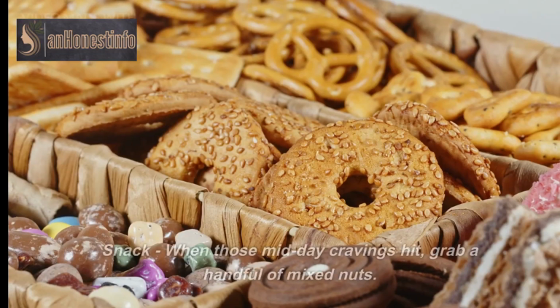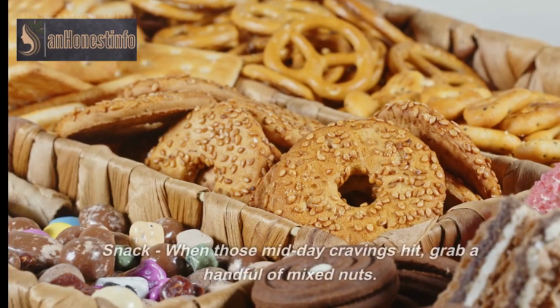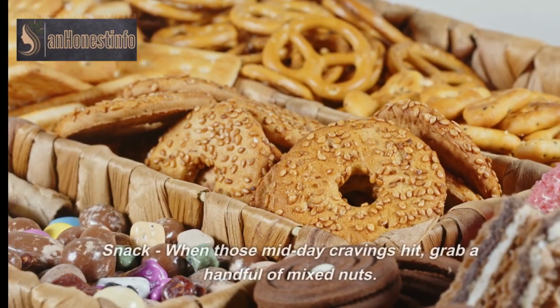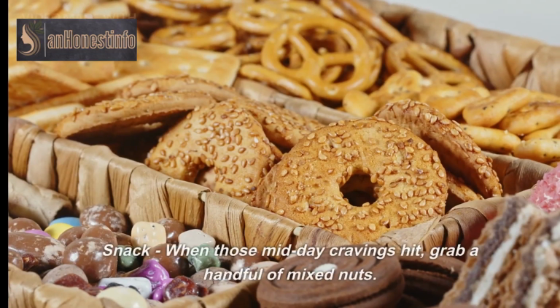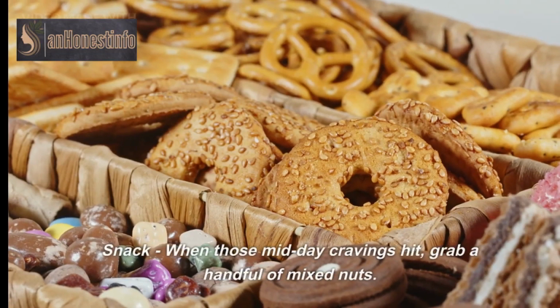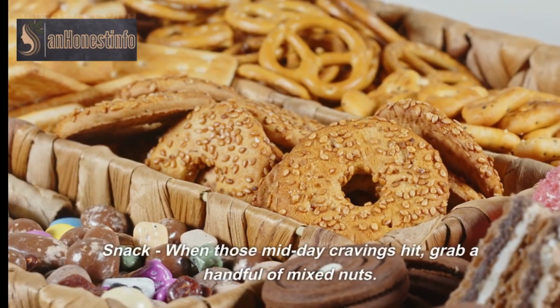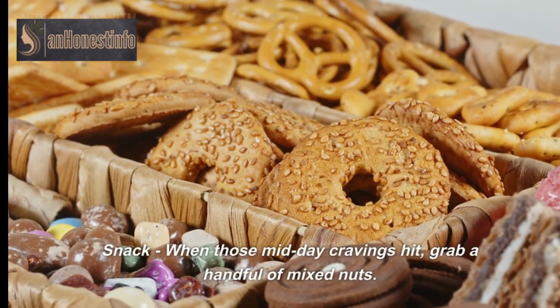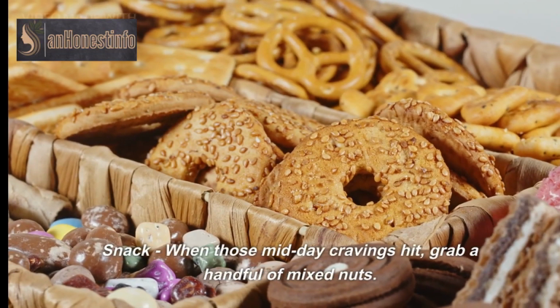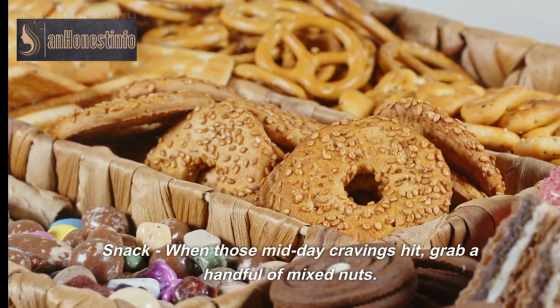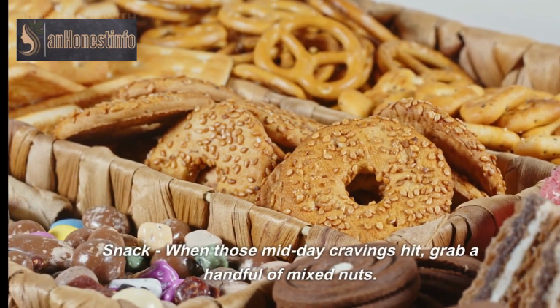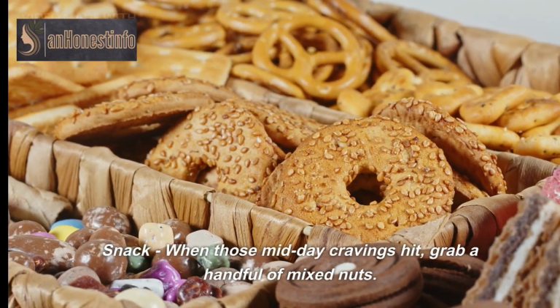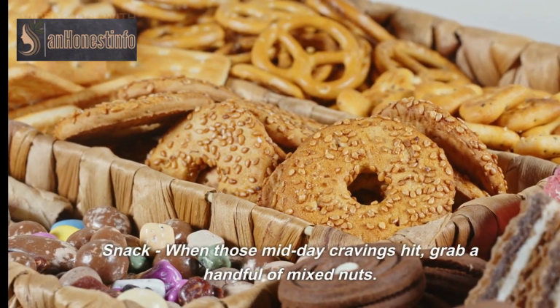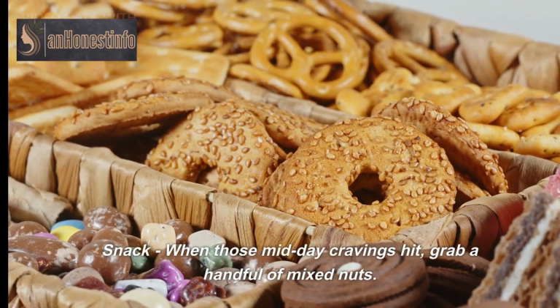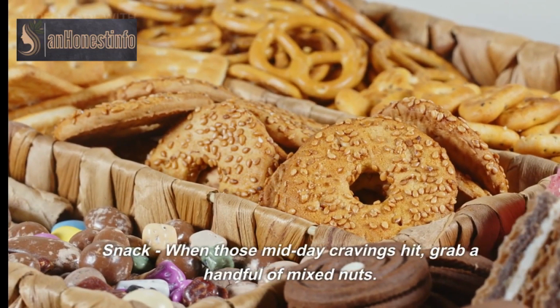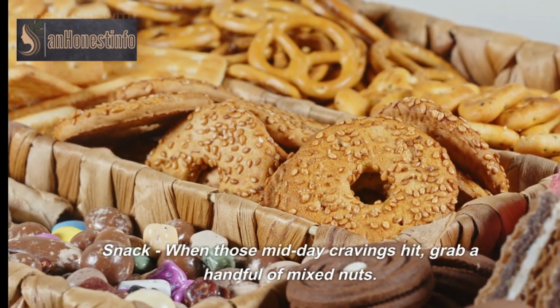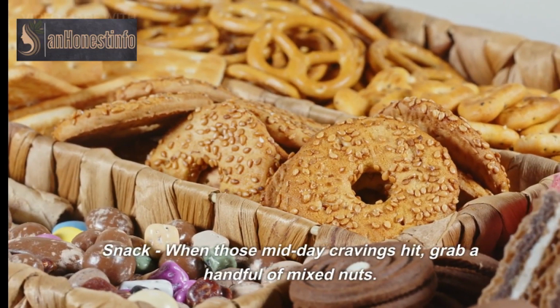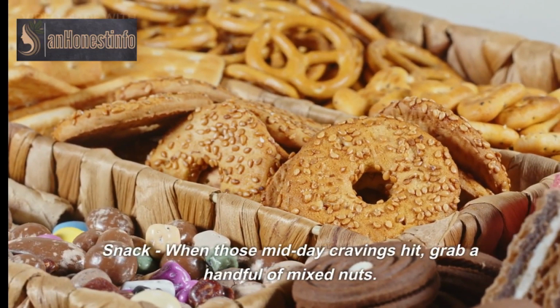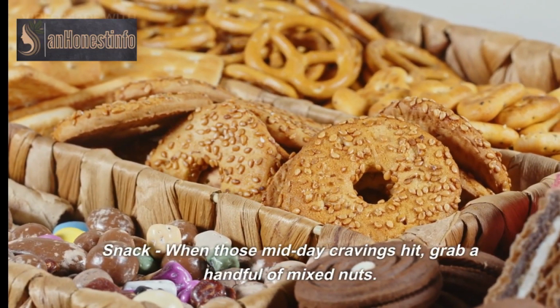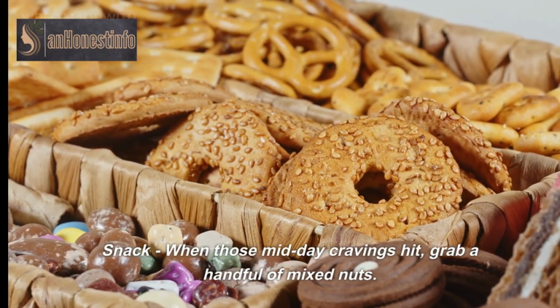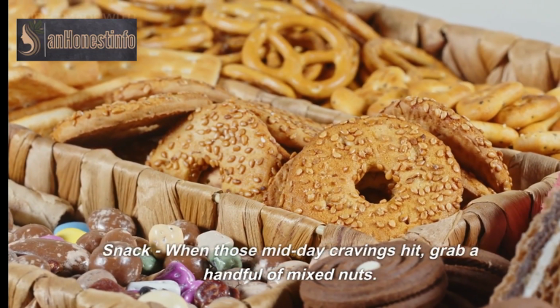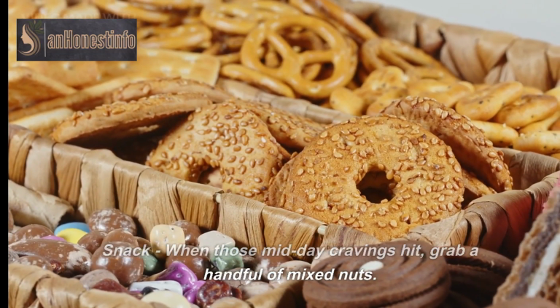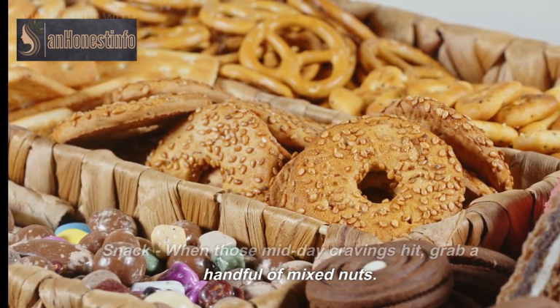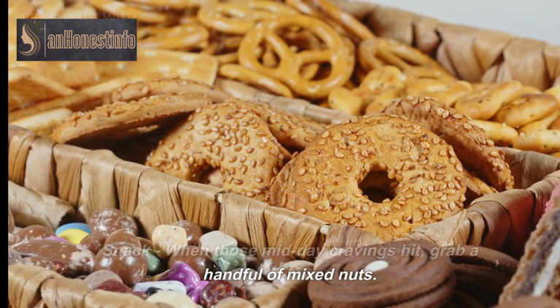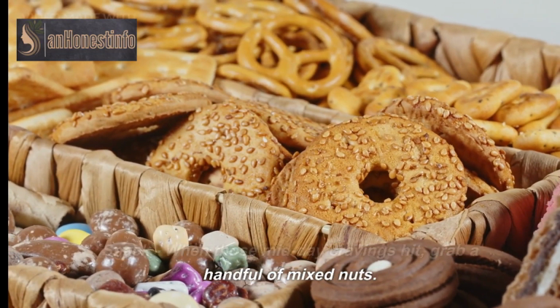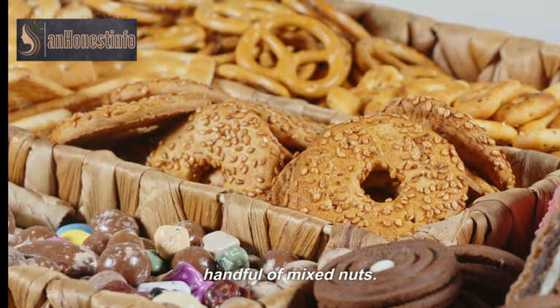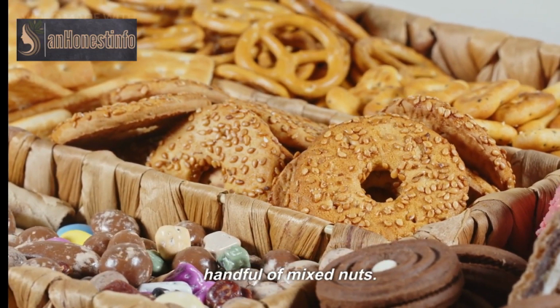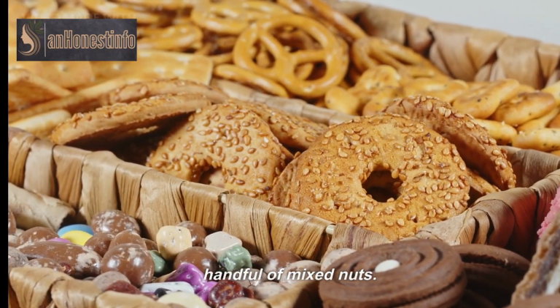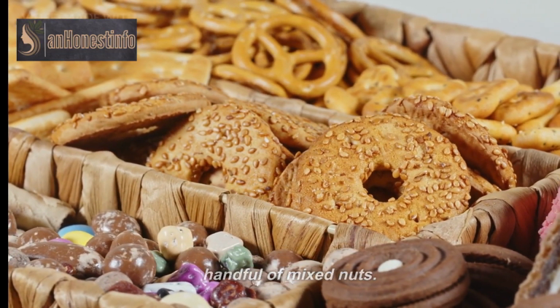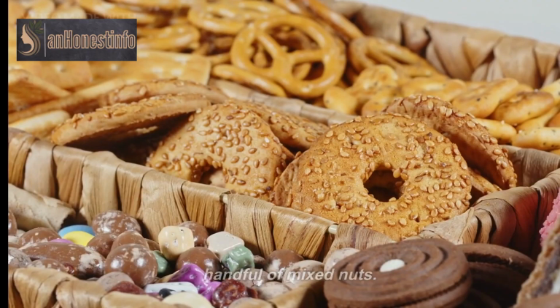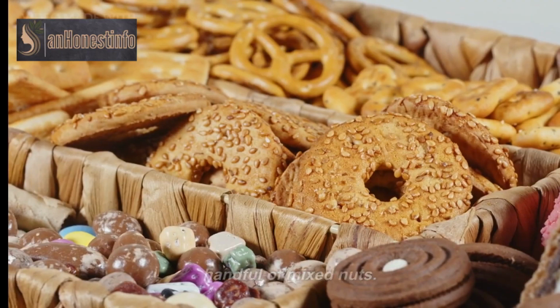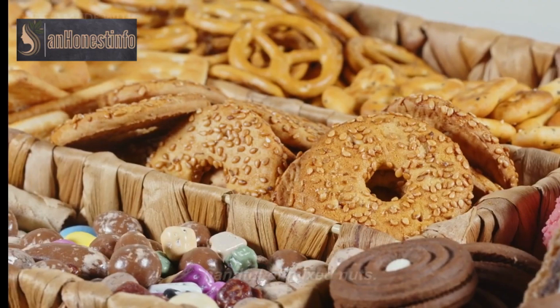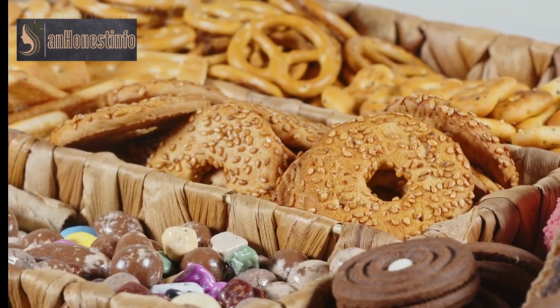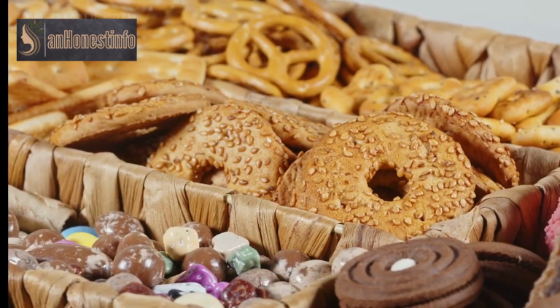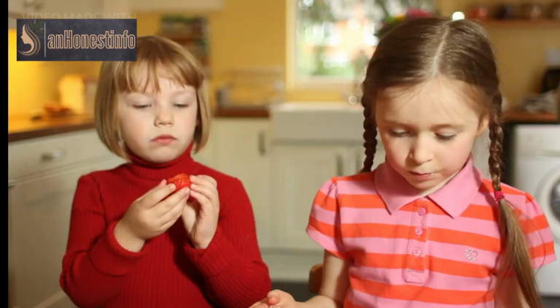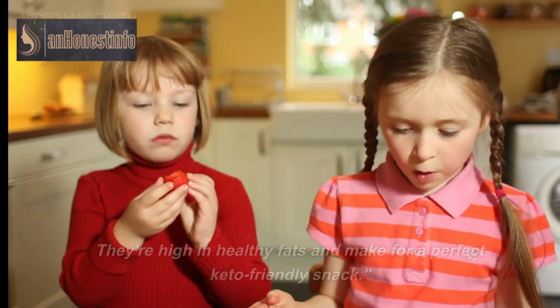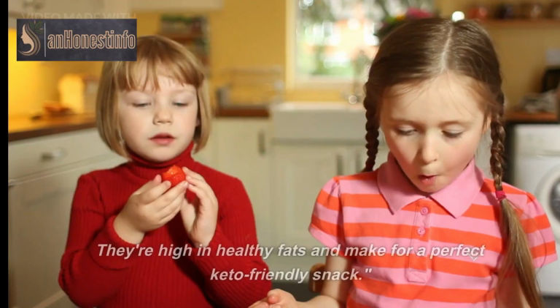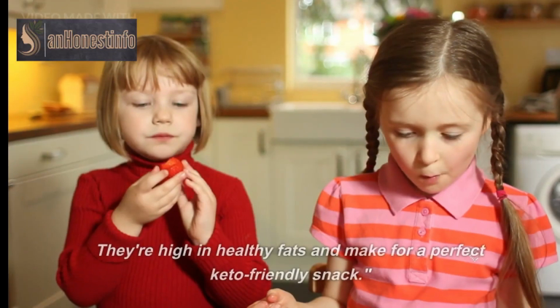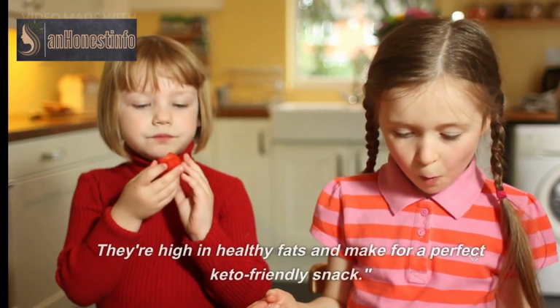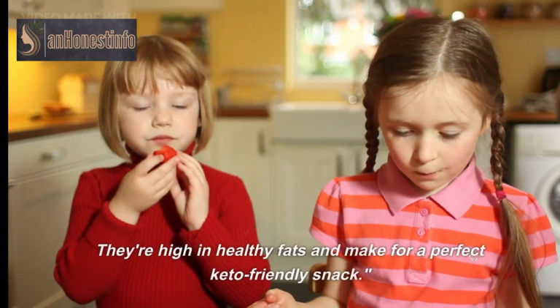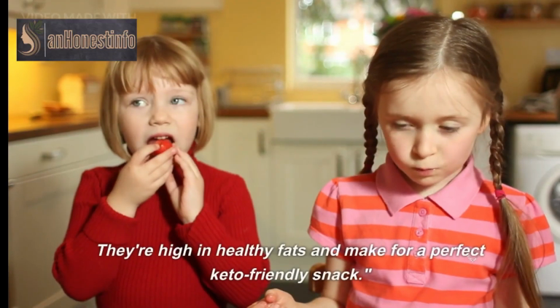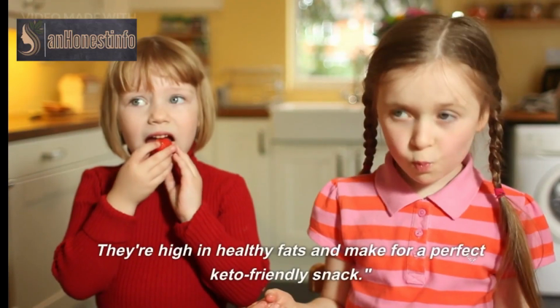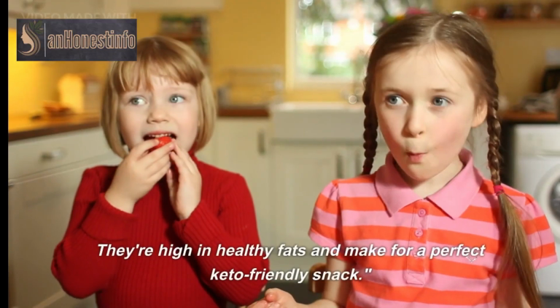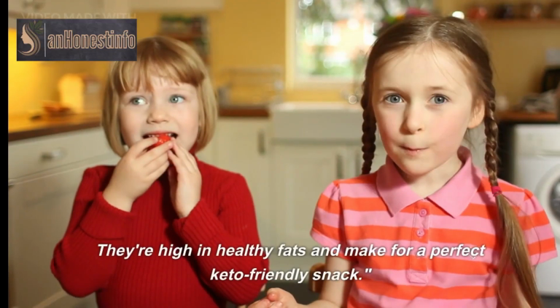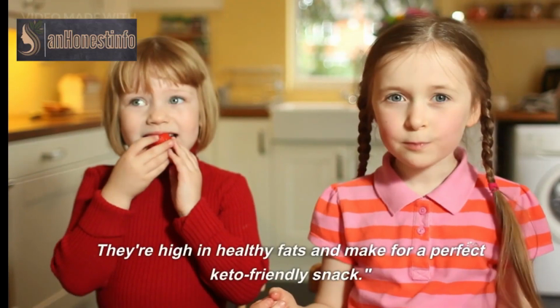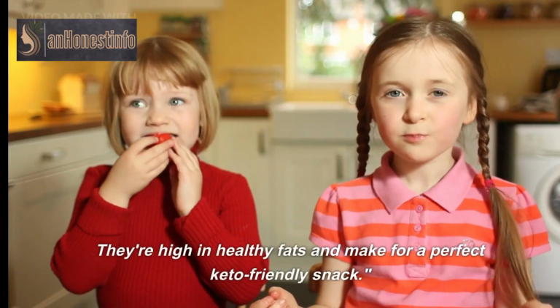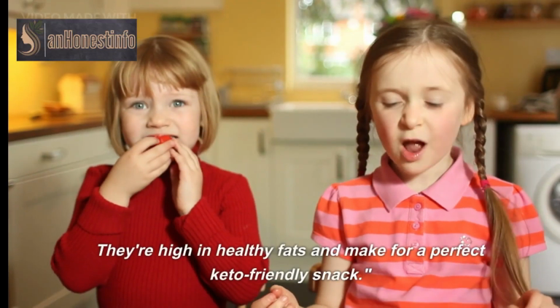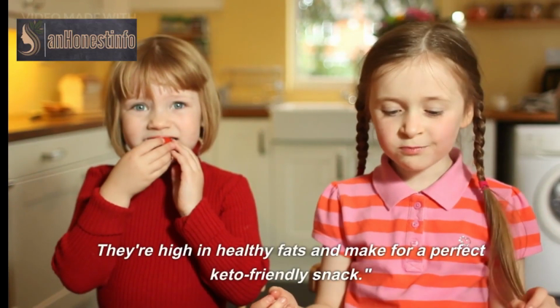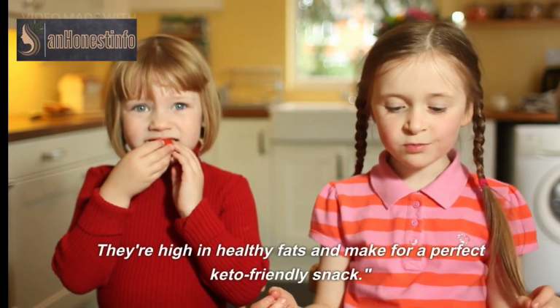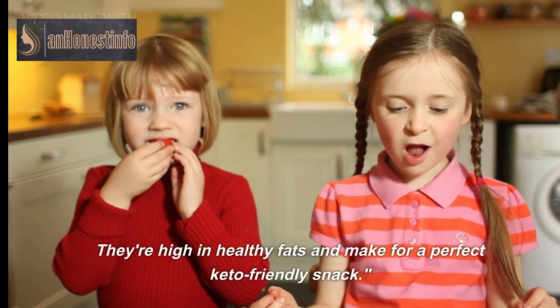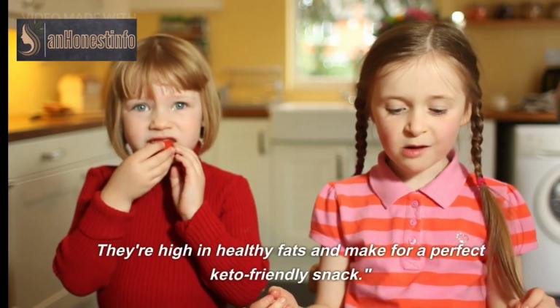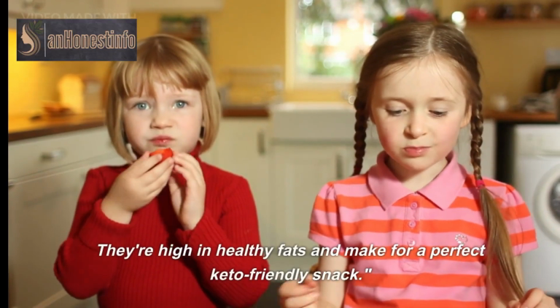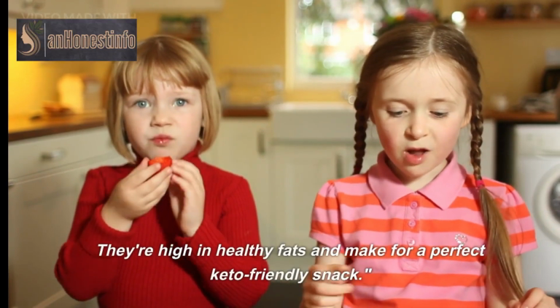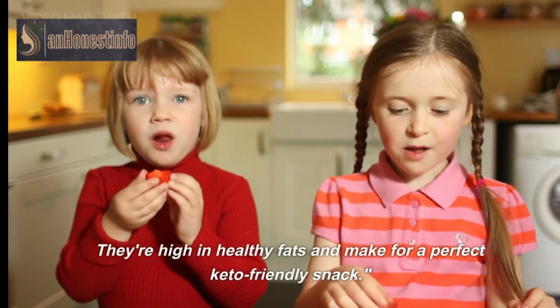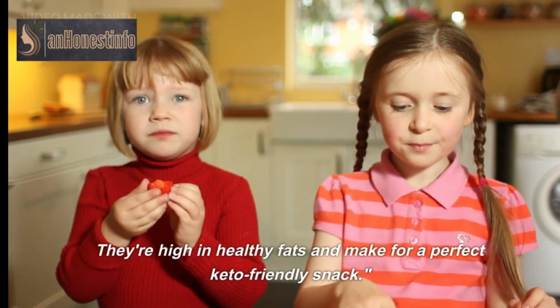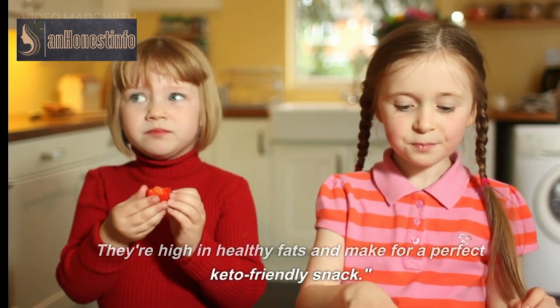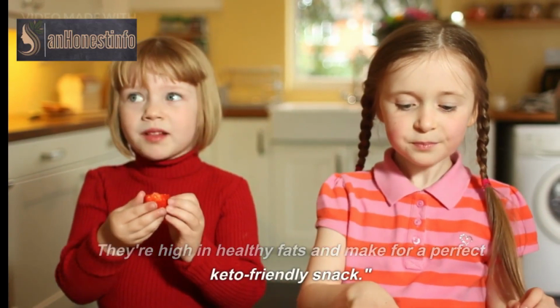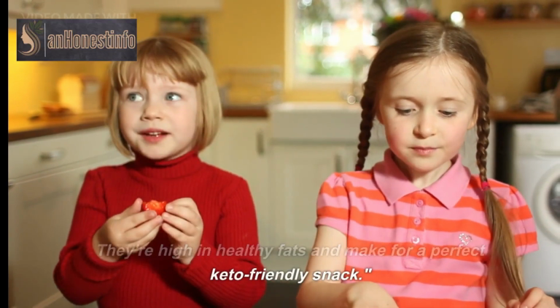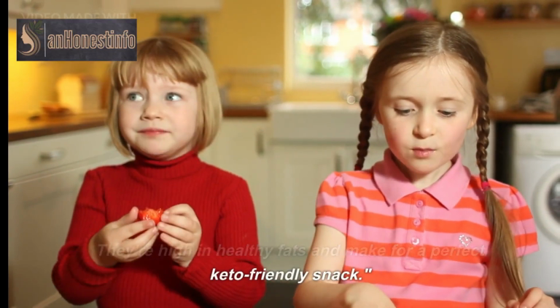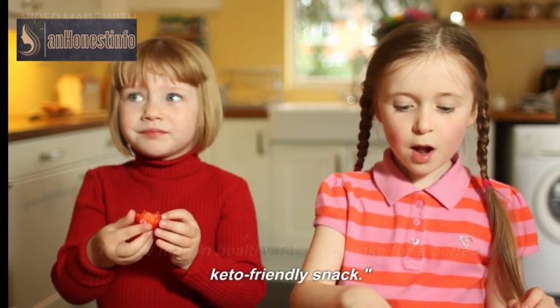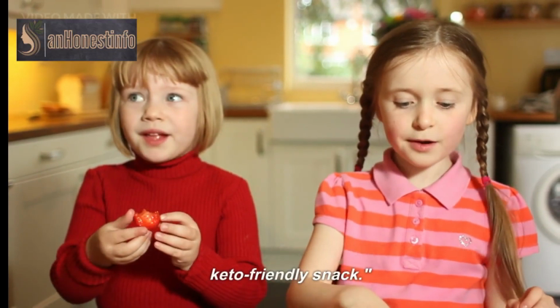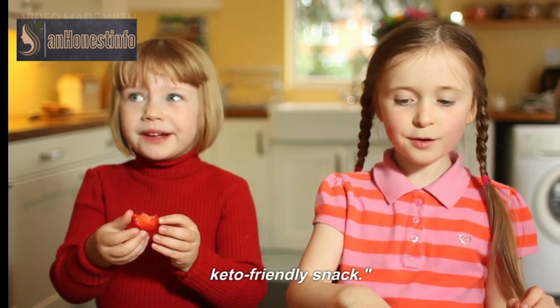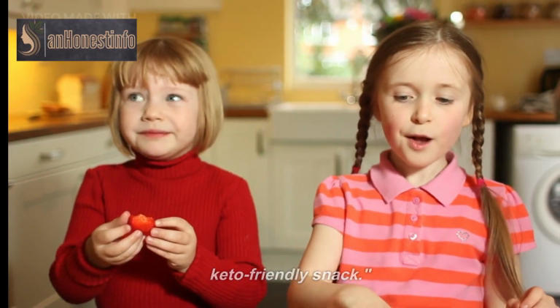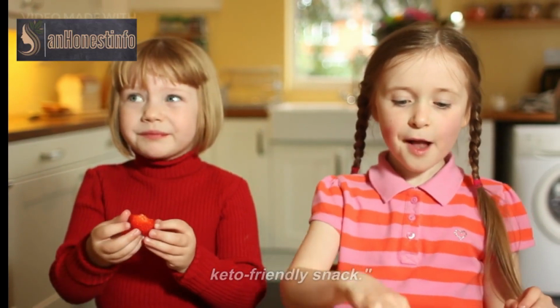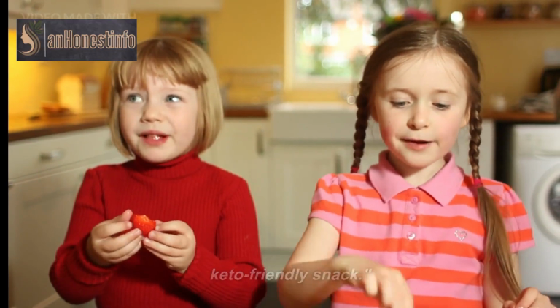Snack: when those midday cravings hit, grab a handful of mixed nuts. They're high in healthy fats and make for a perfect keto-friendly snack.